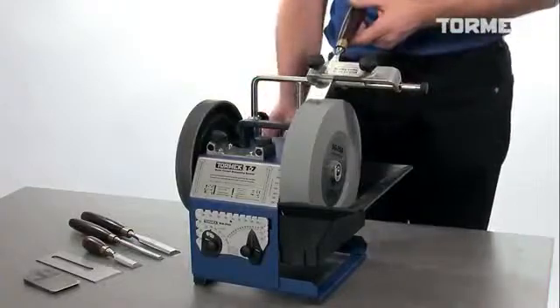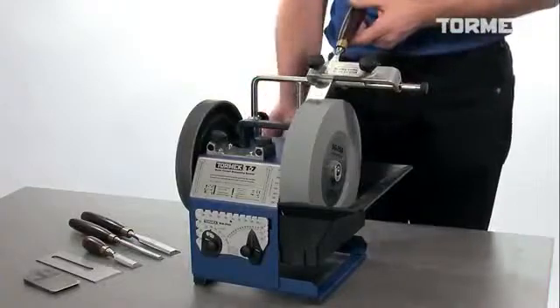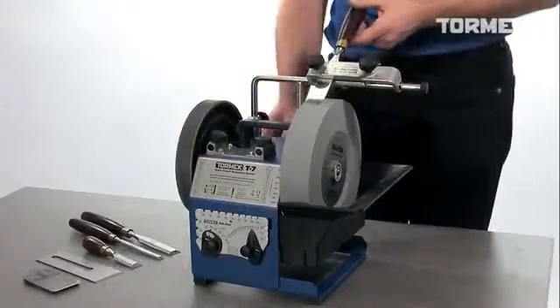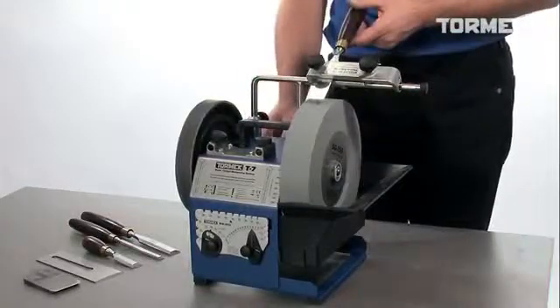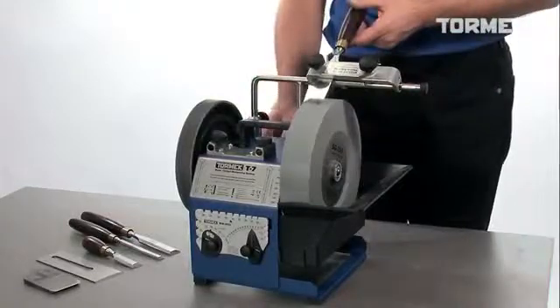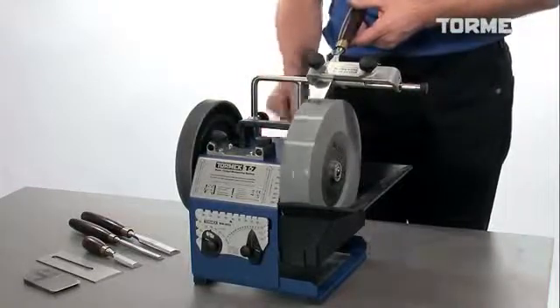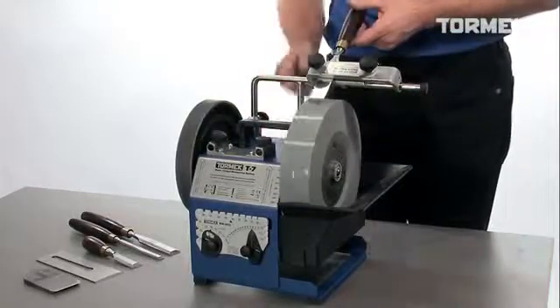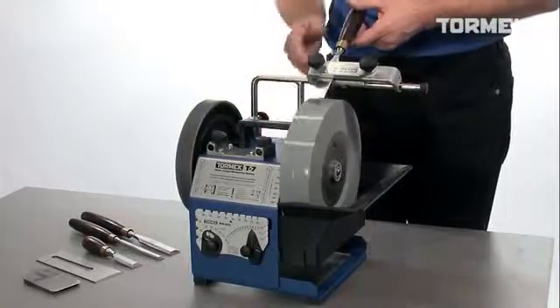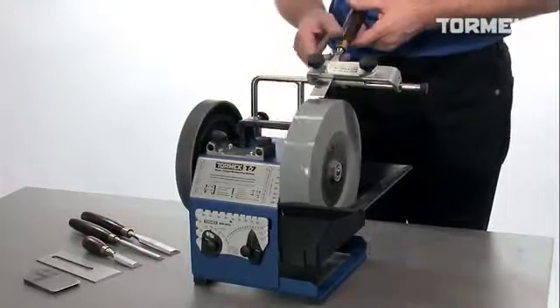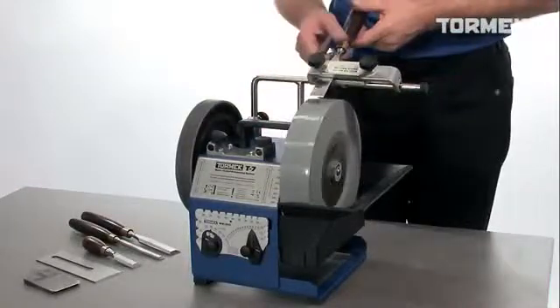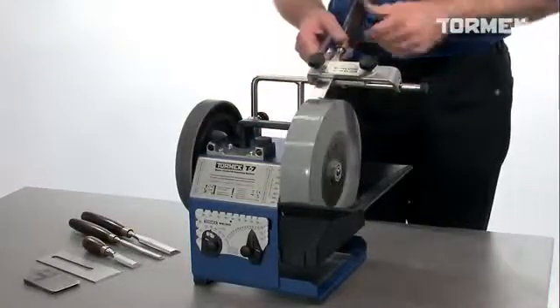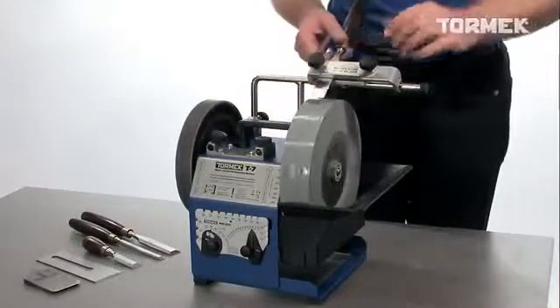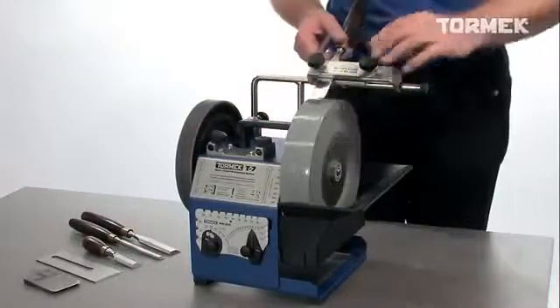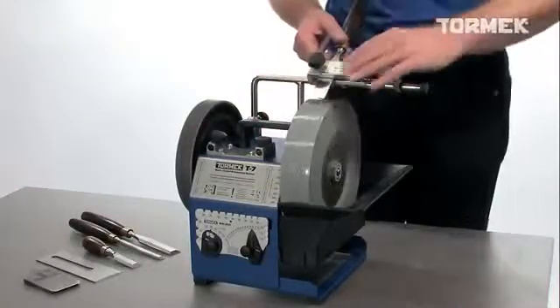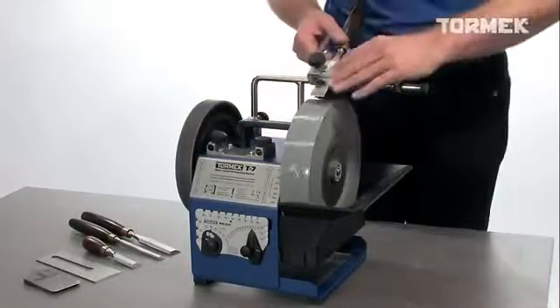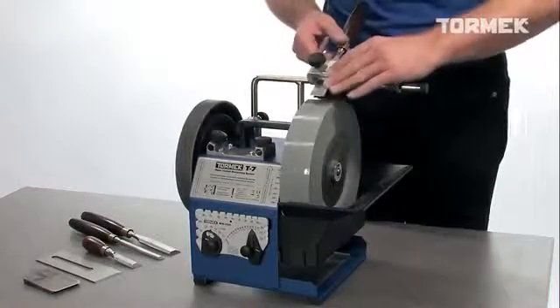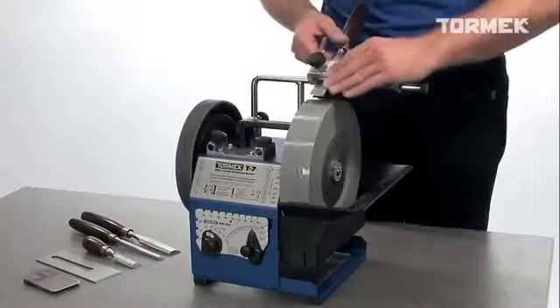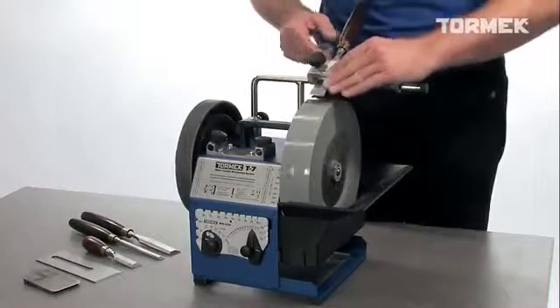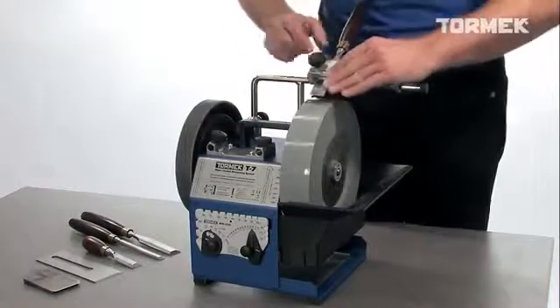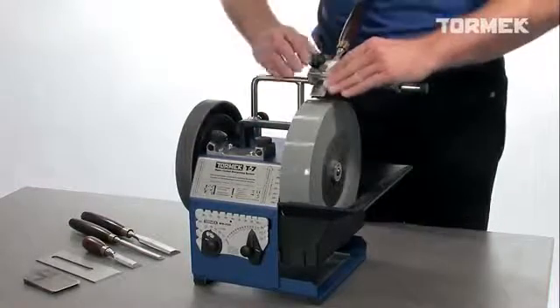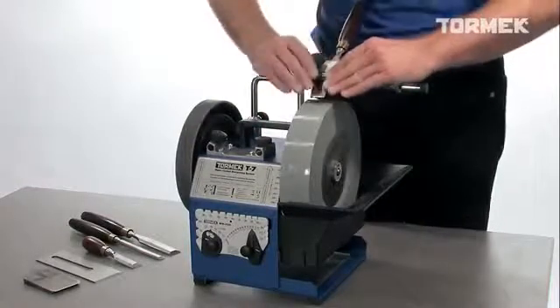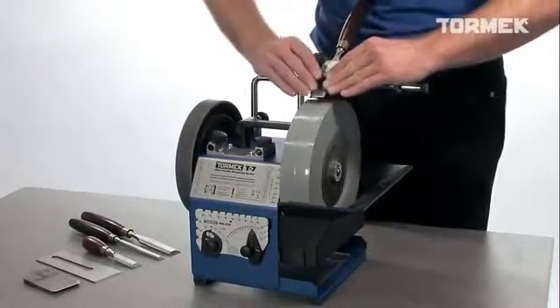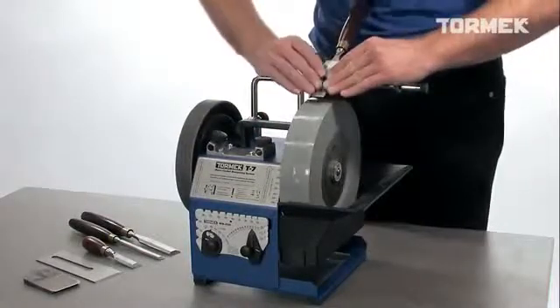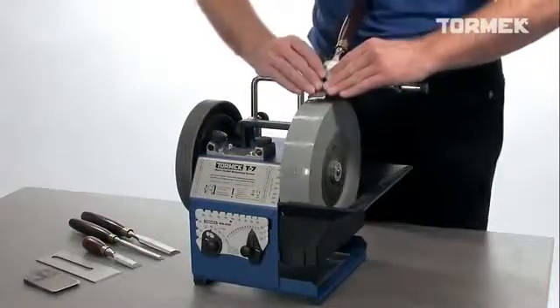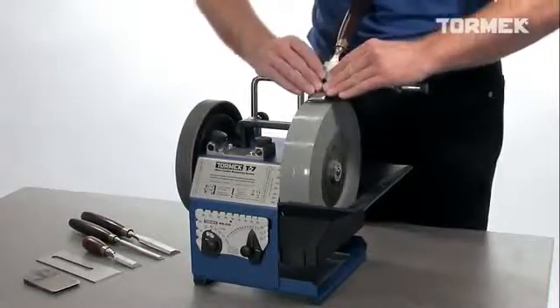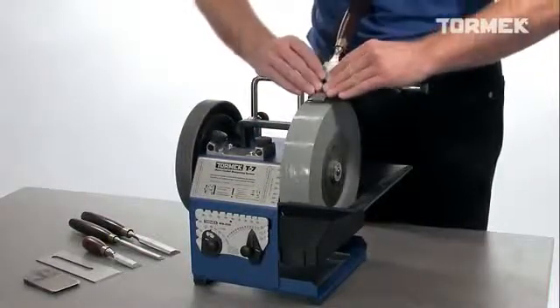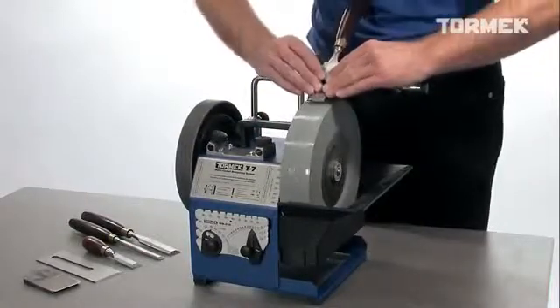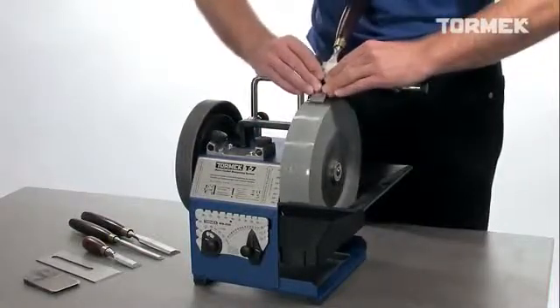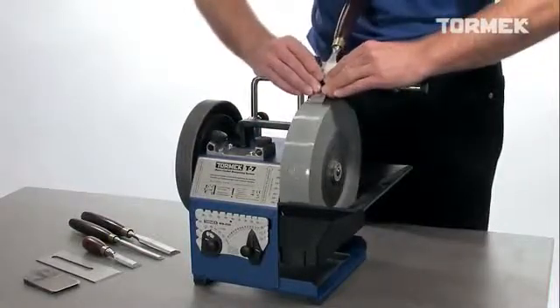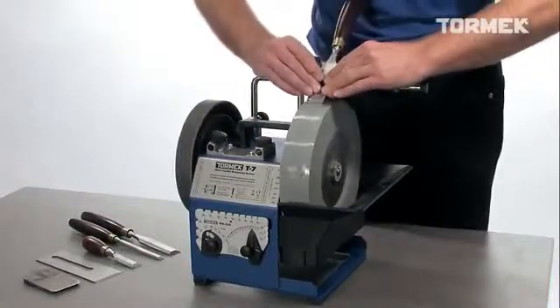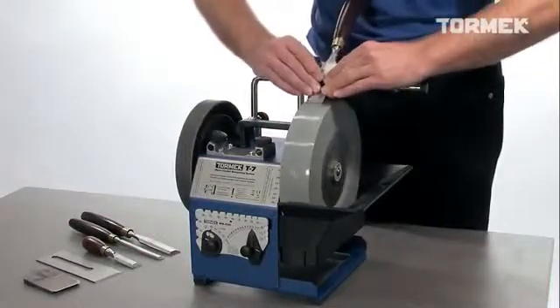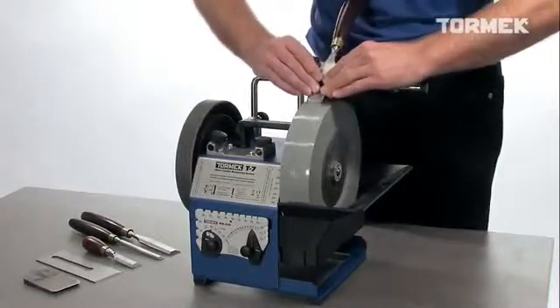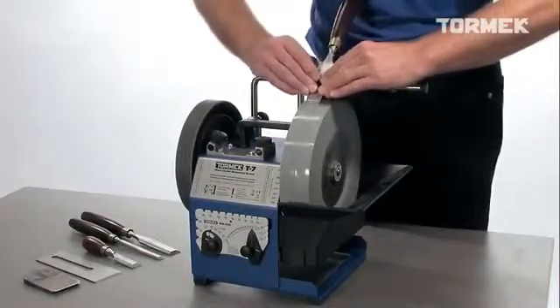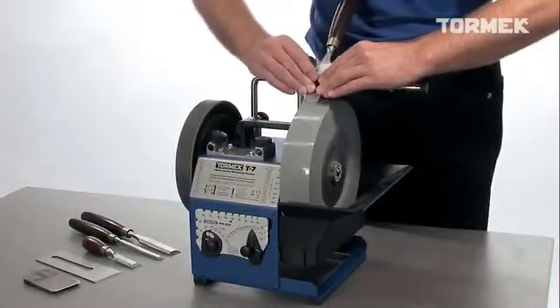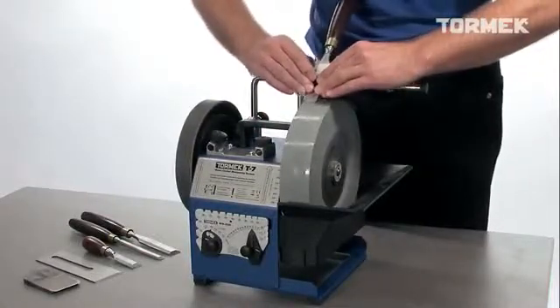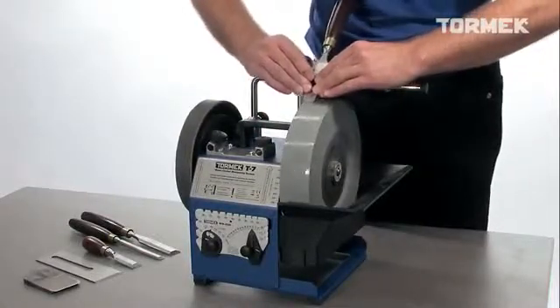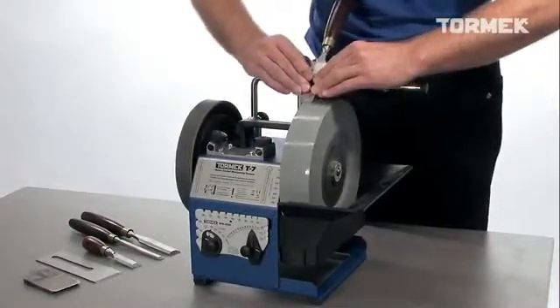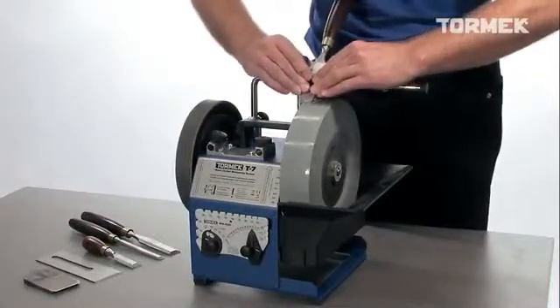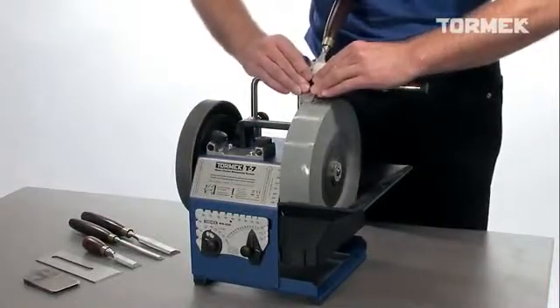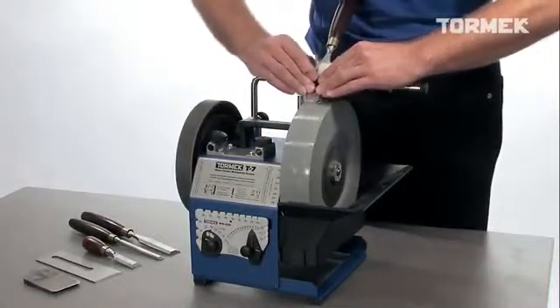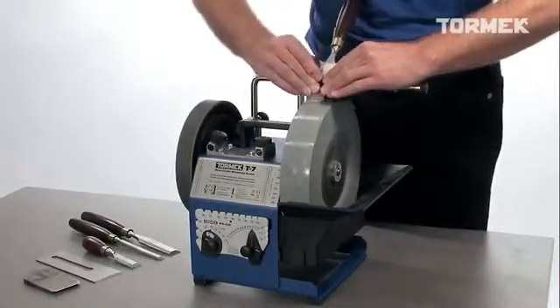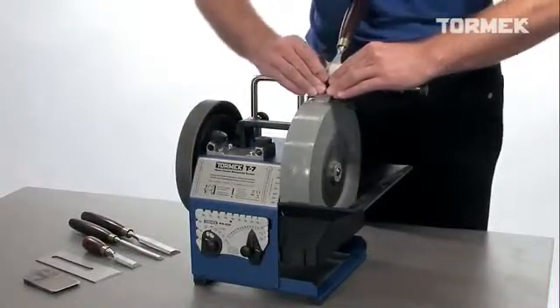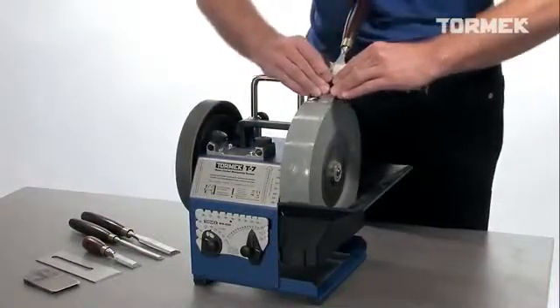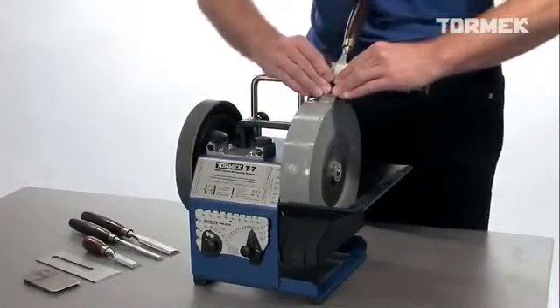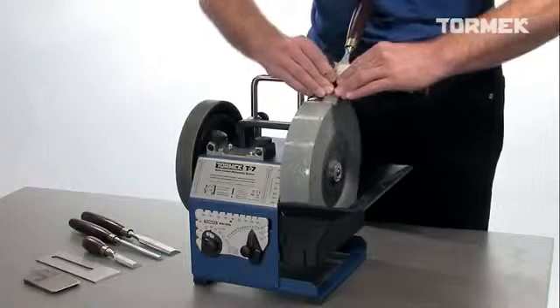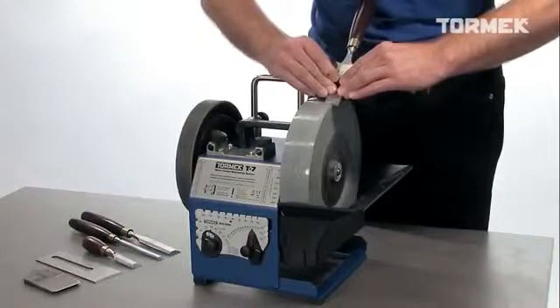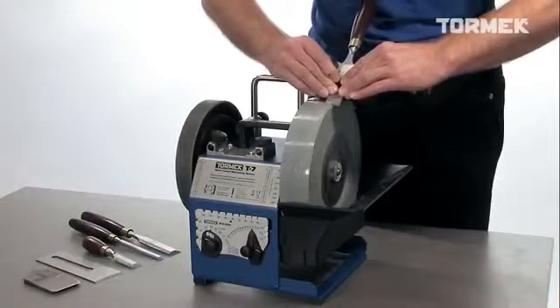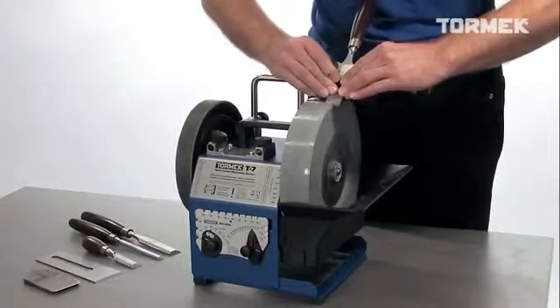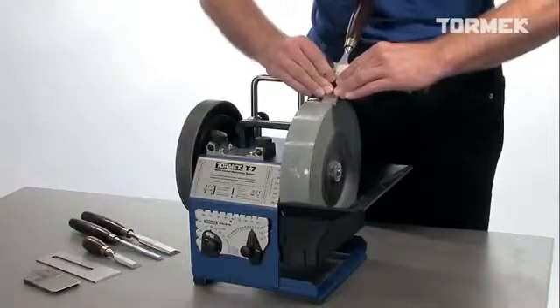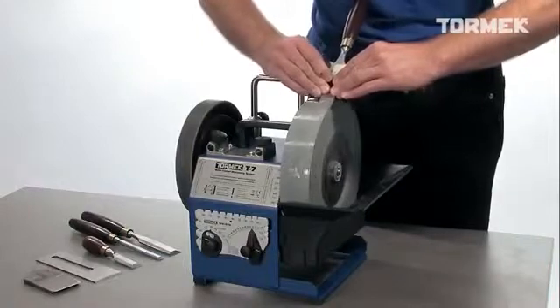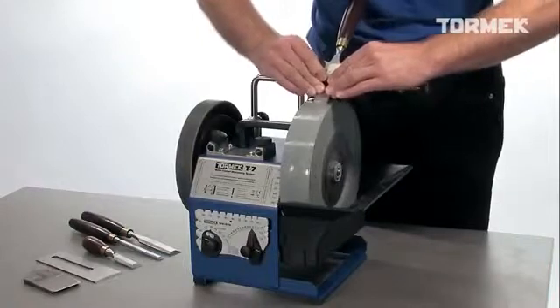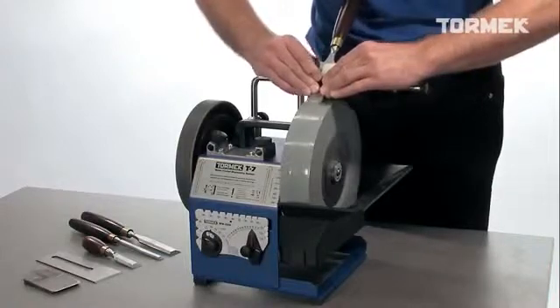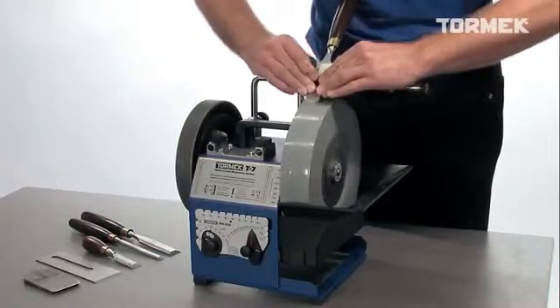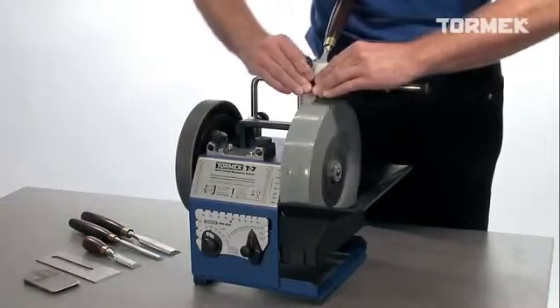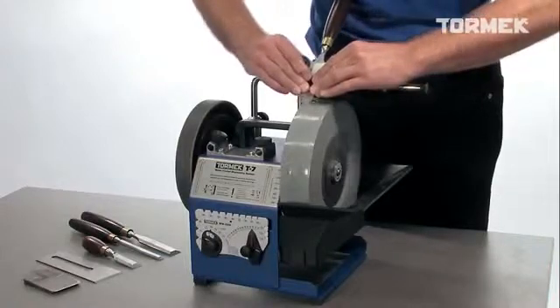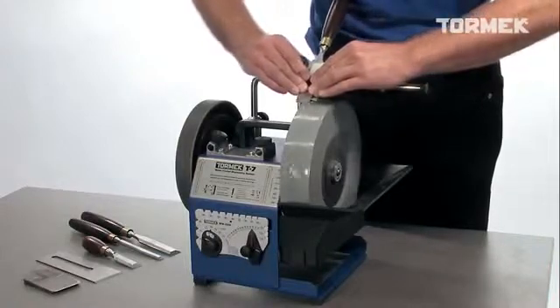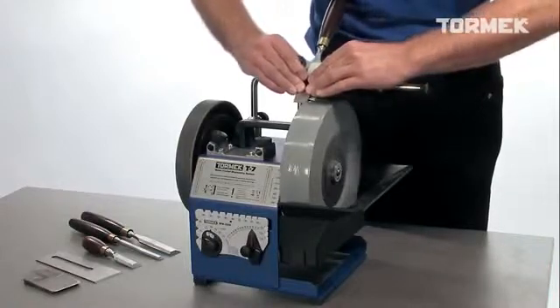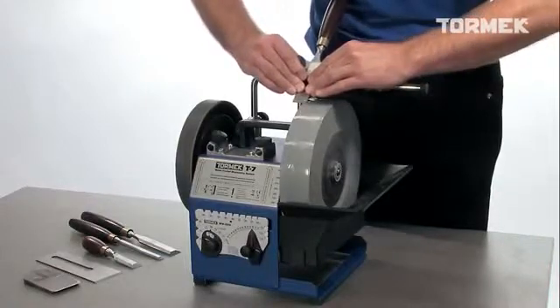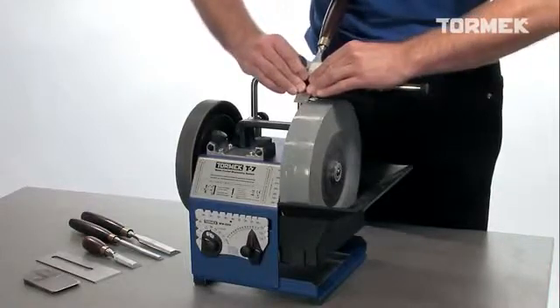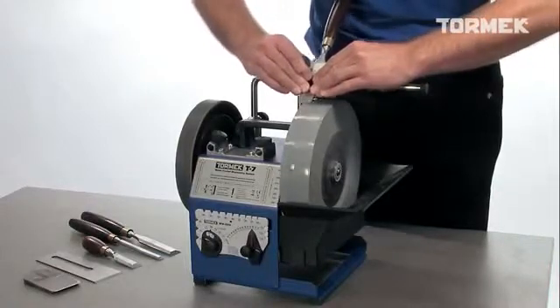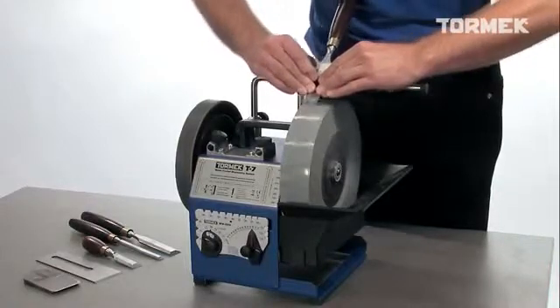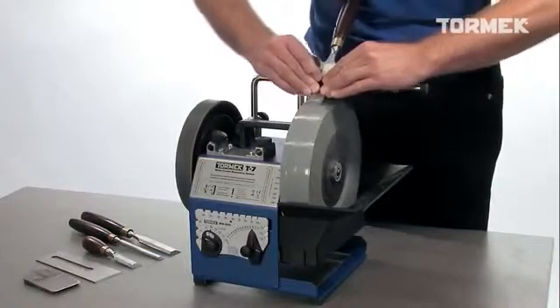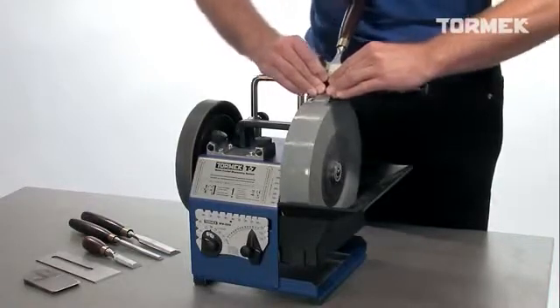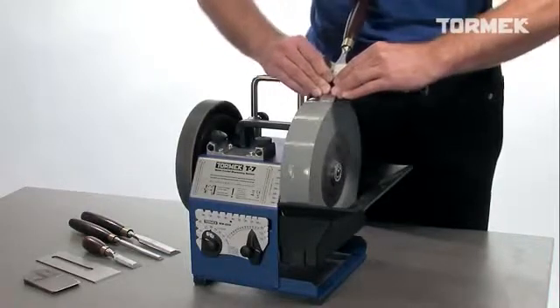Move the tool from side to side, and you will get a perfect bevel and even wear on the stone.